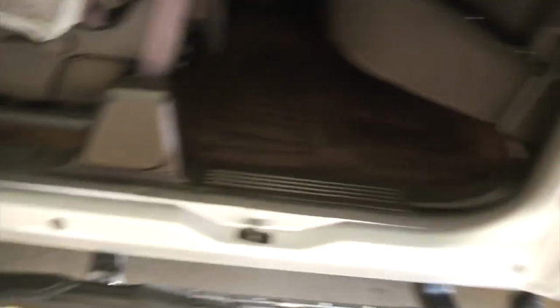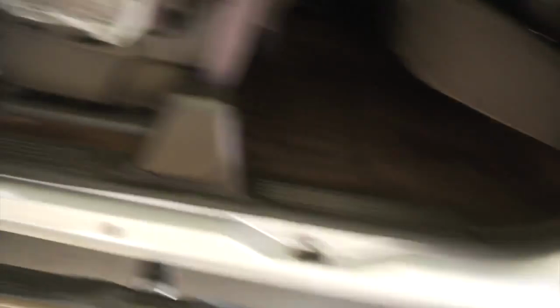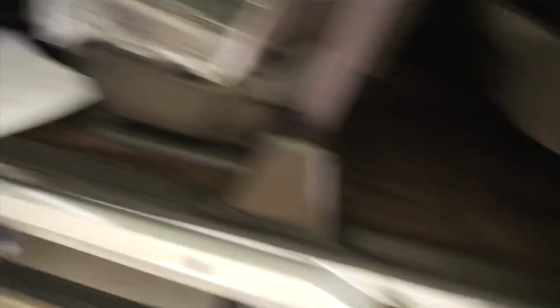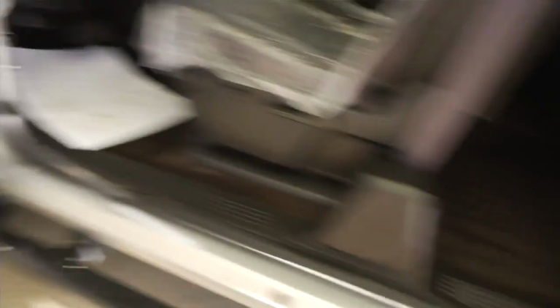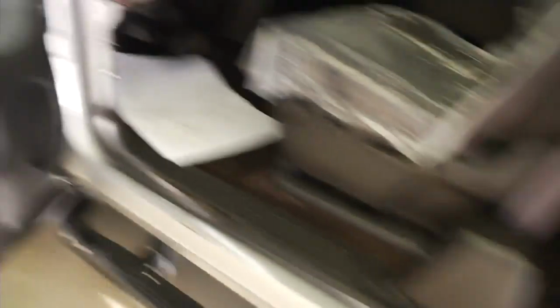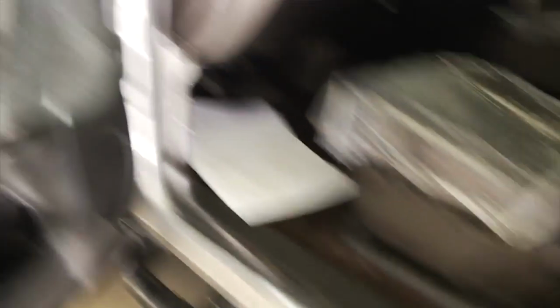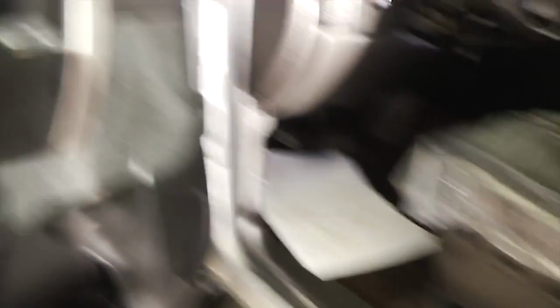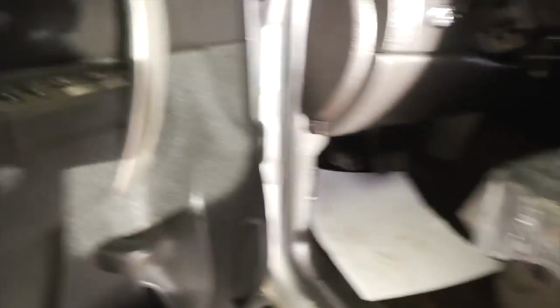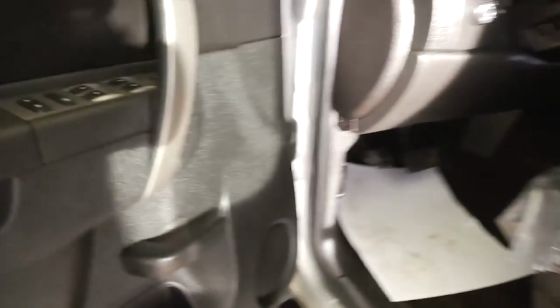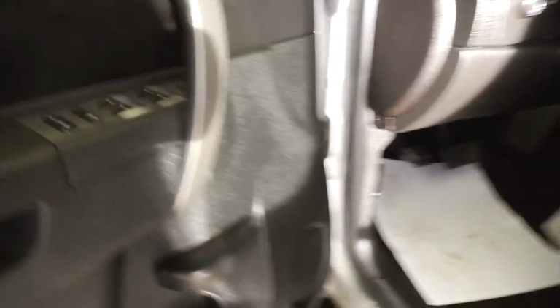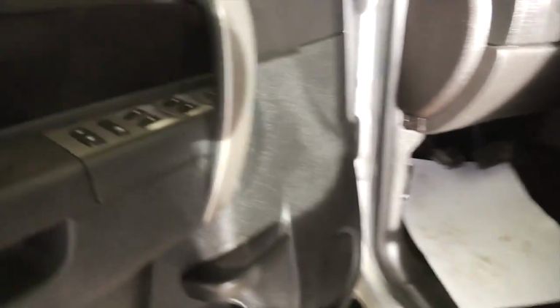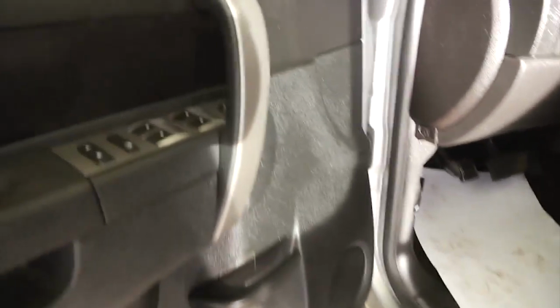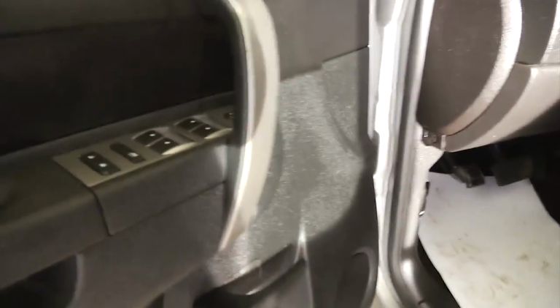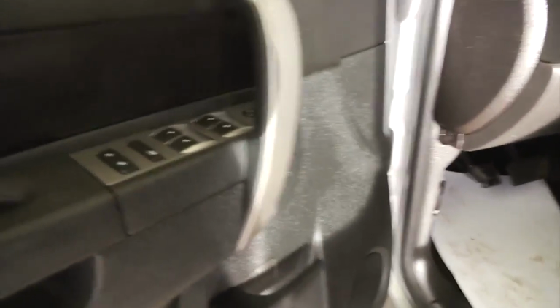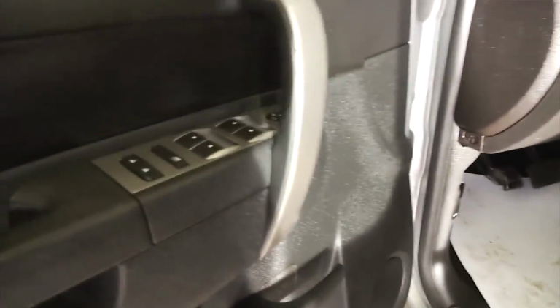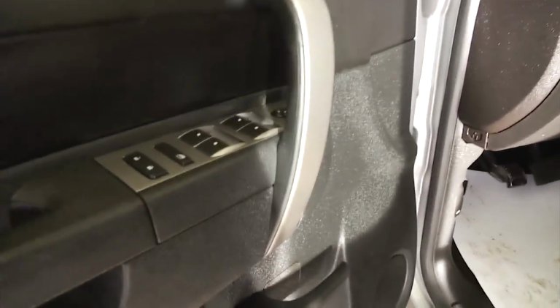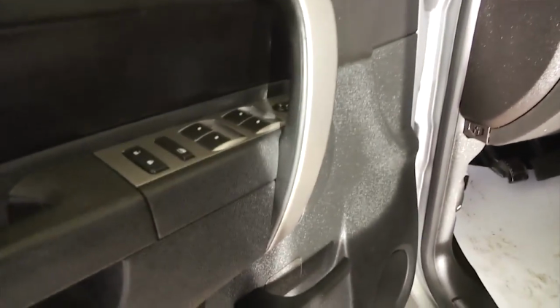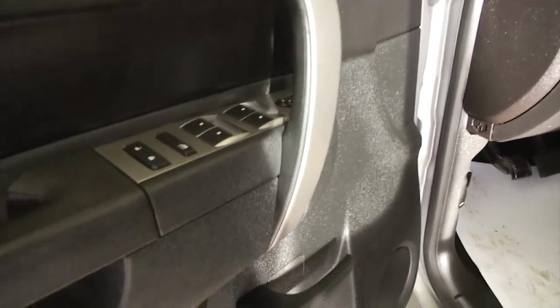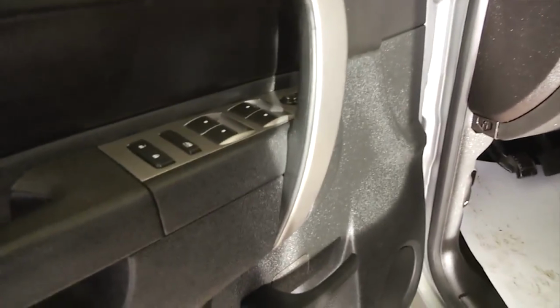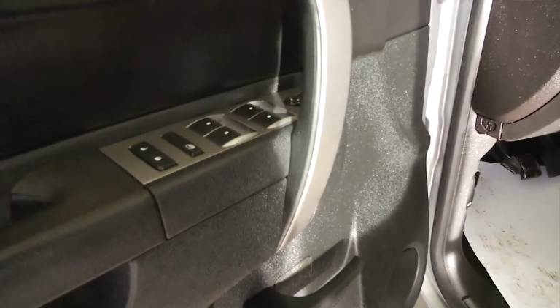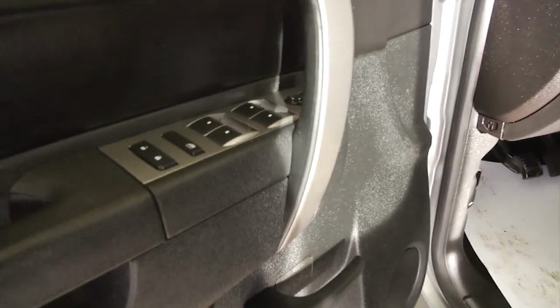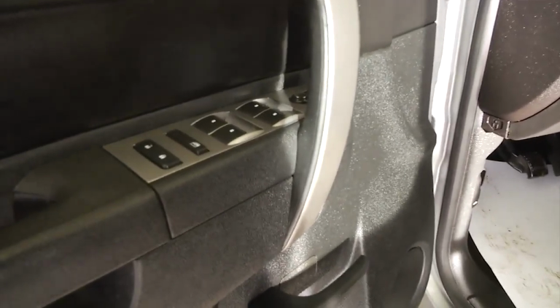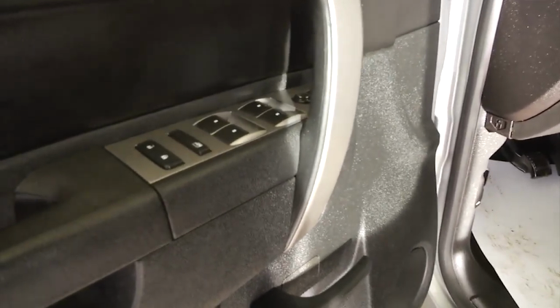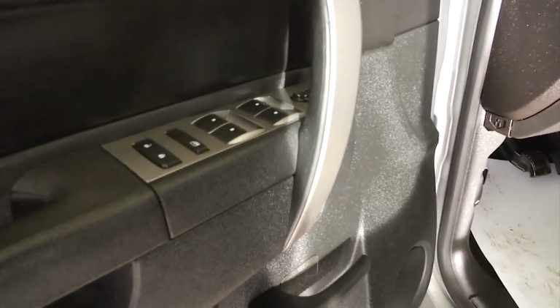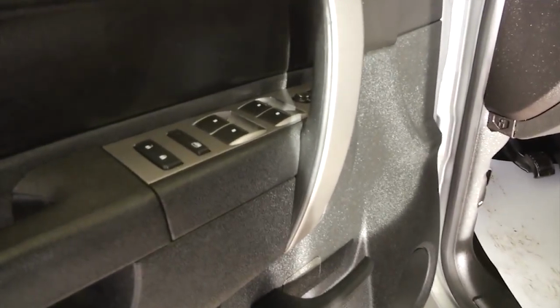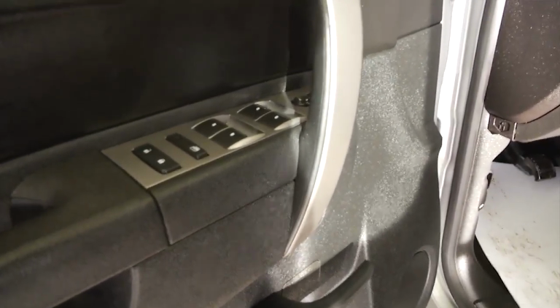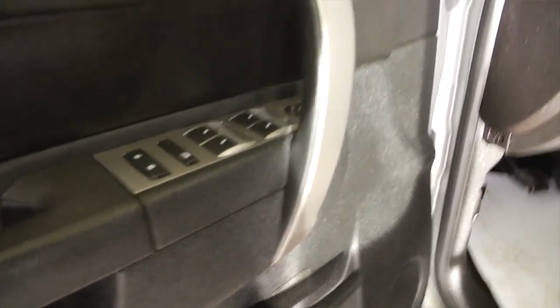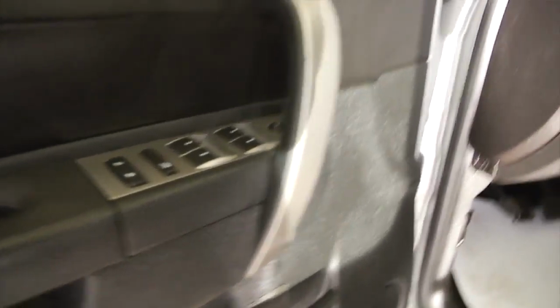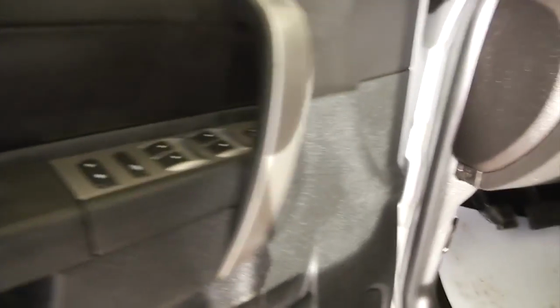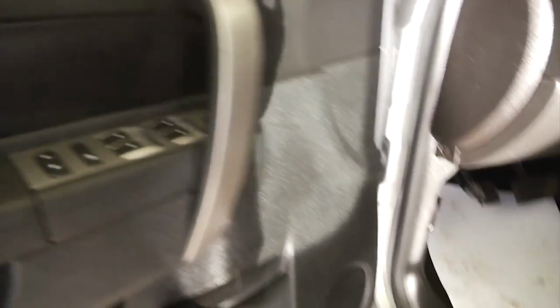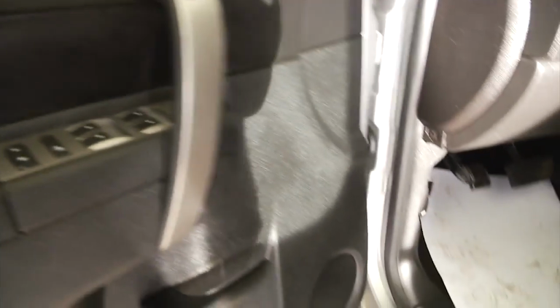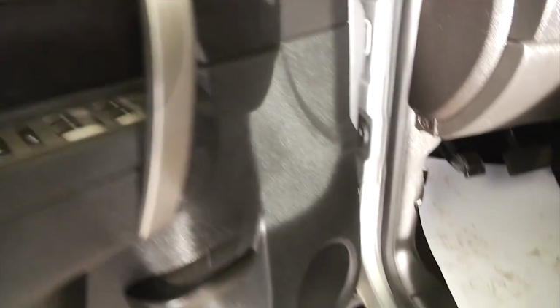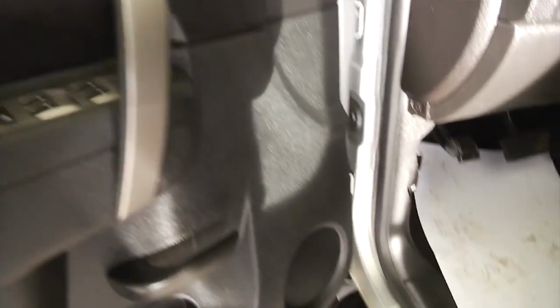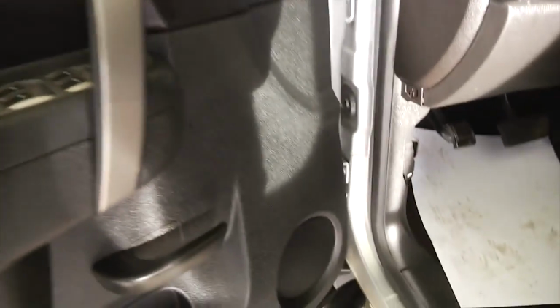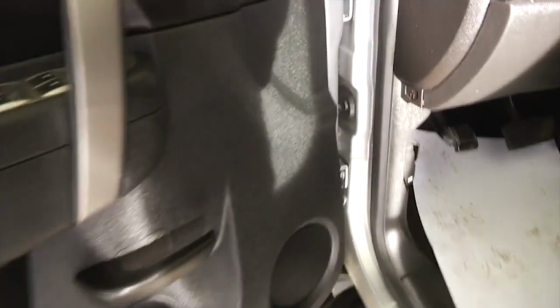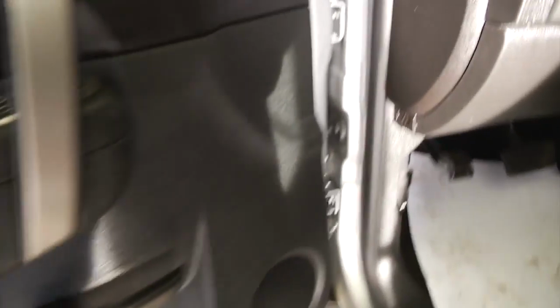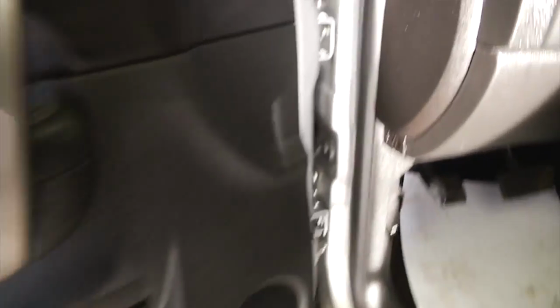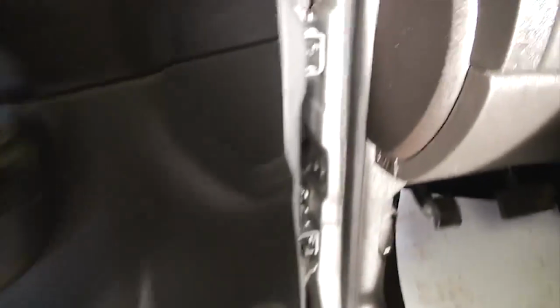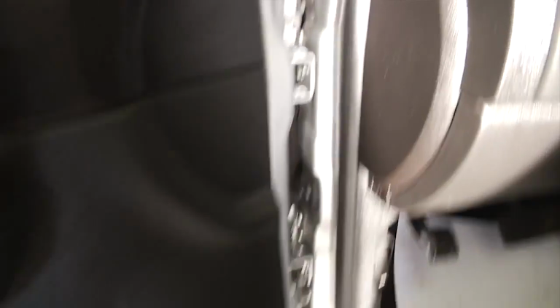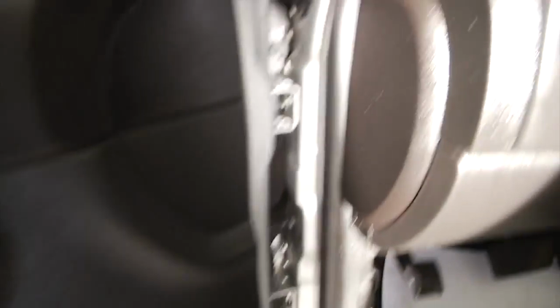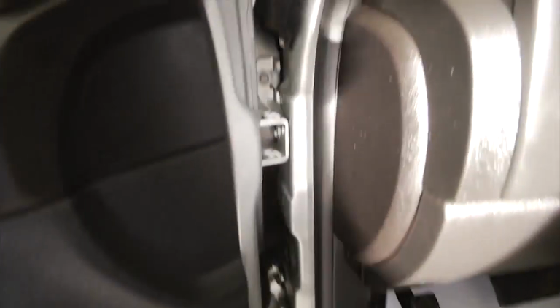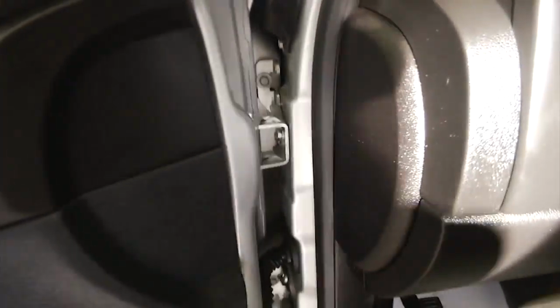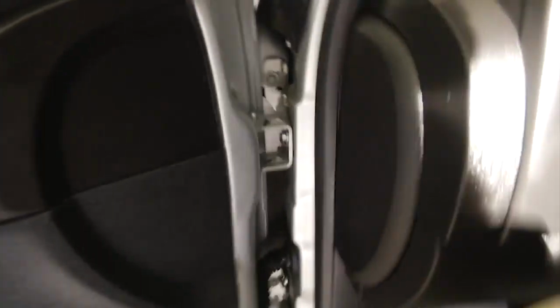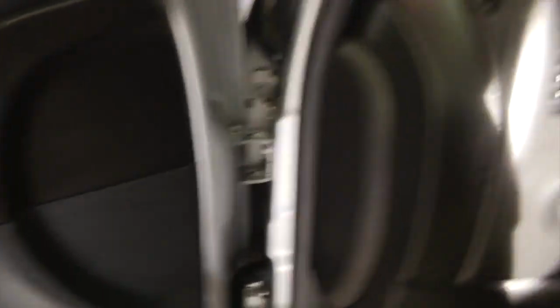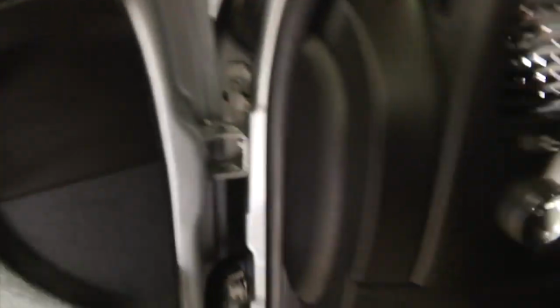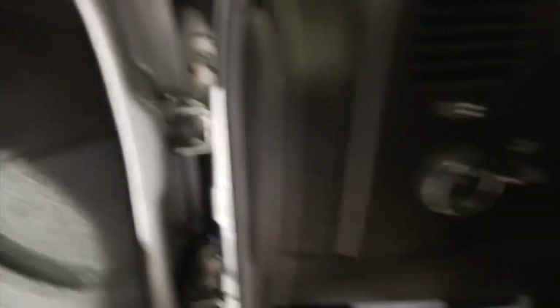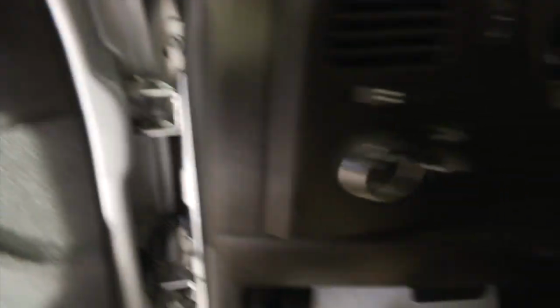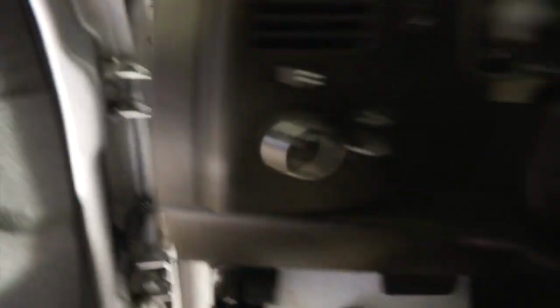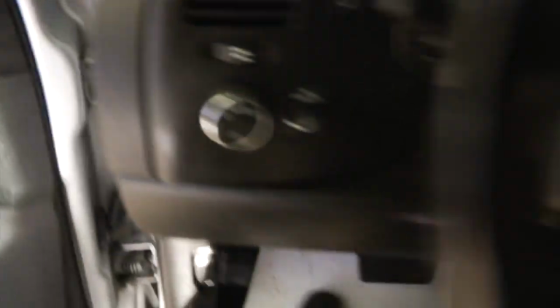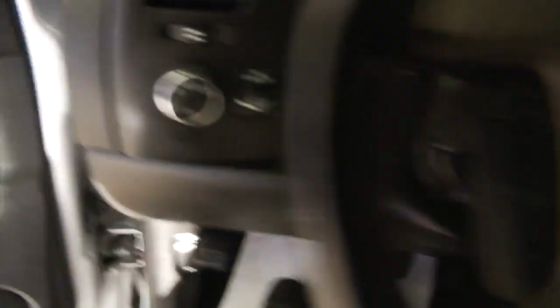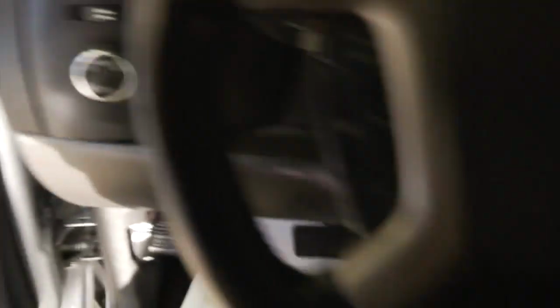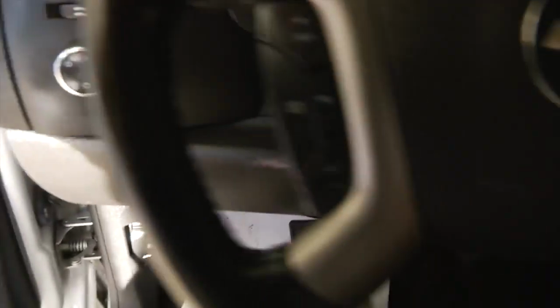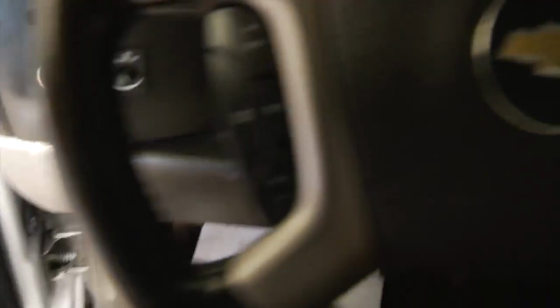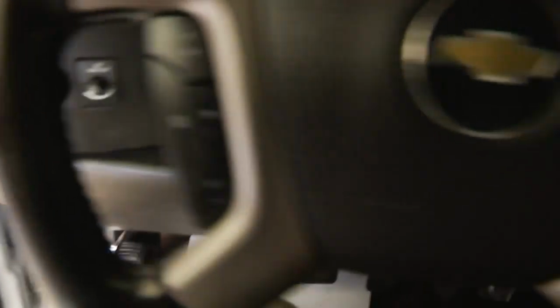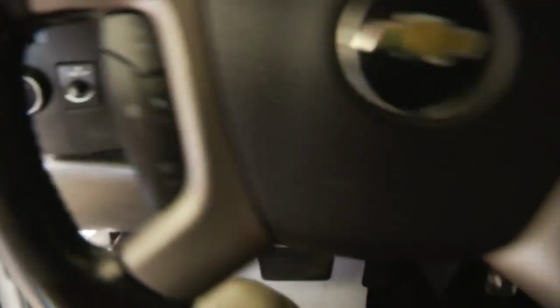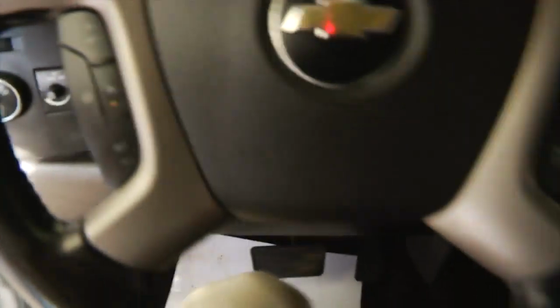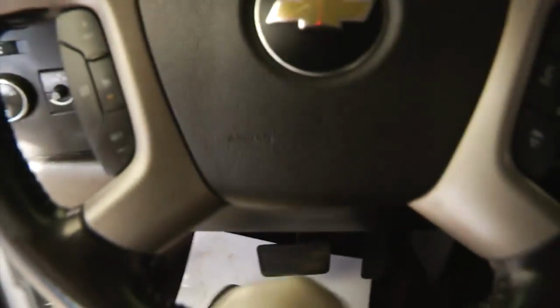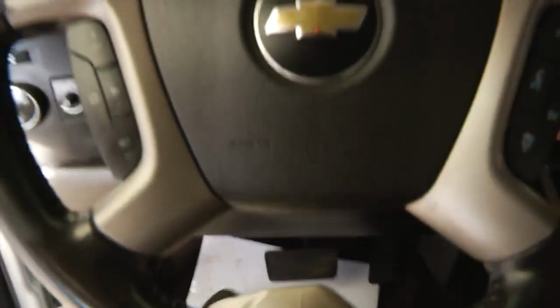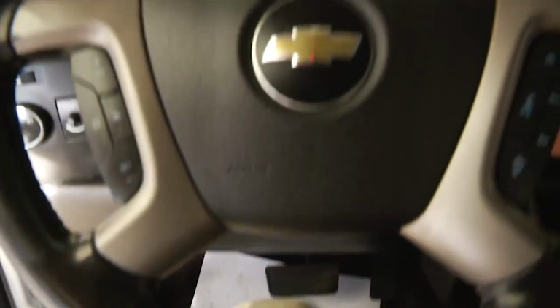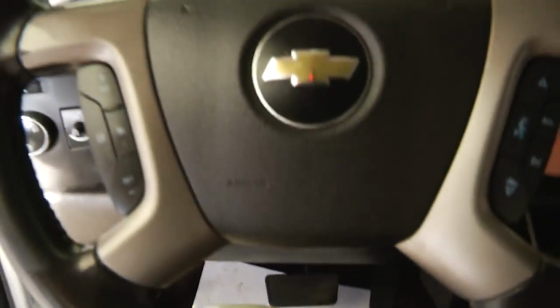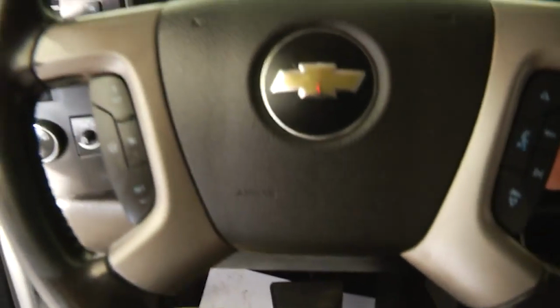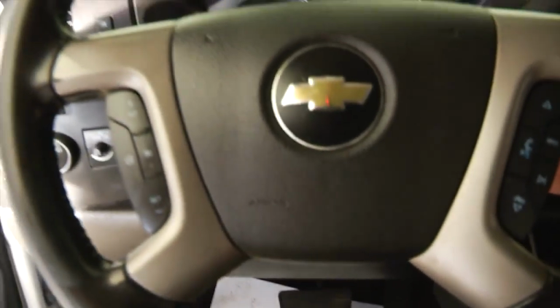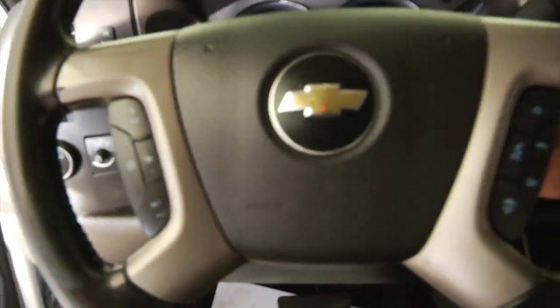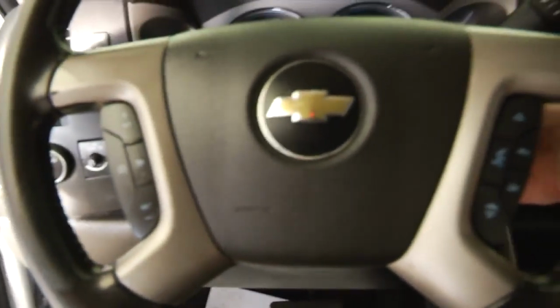Power windows, power locks, power mirrors. Starts right up, sounds real good.